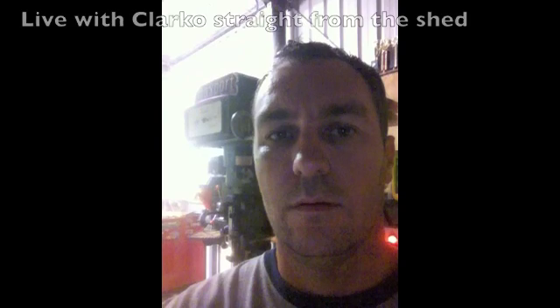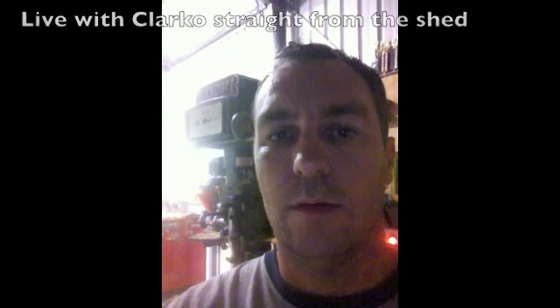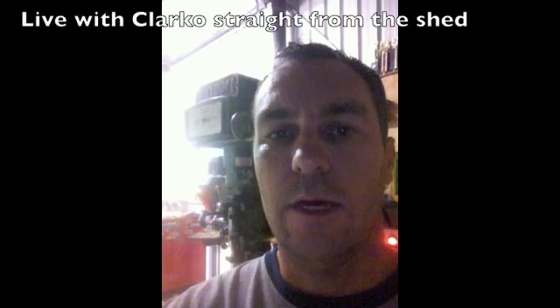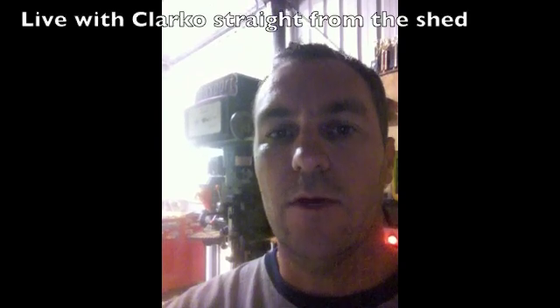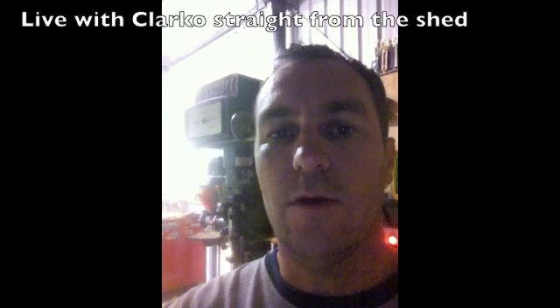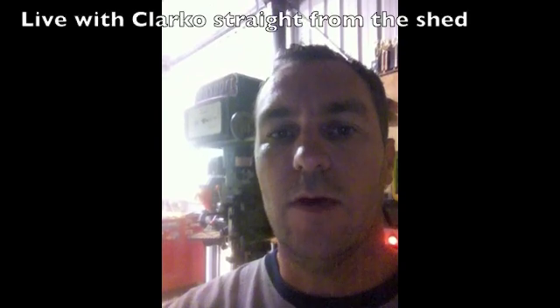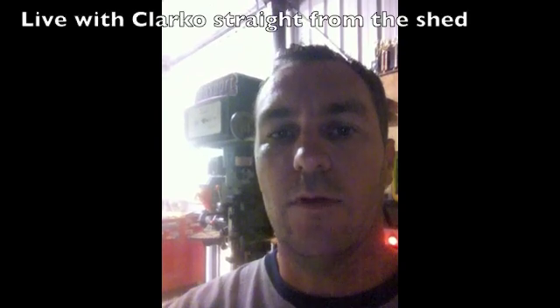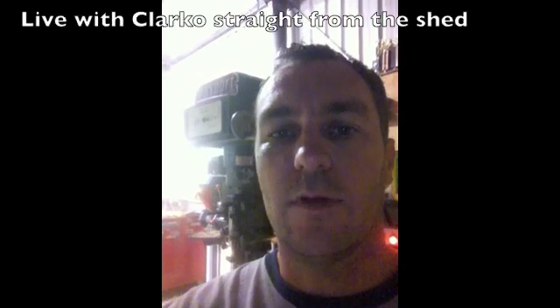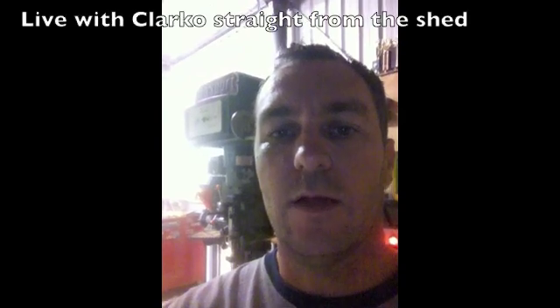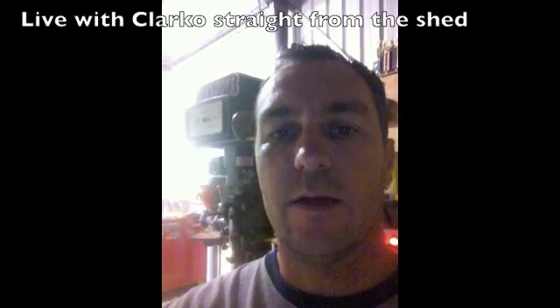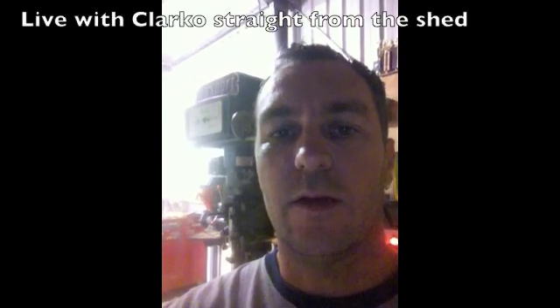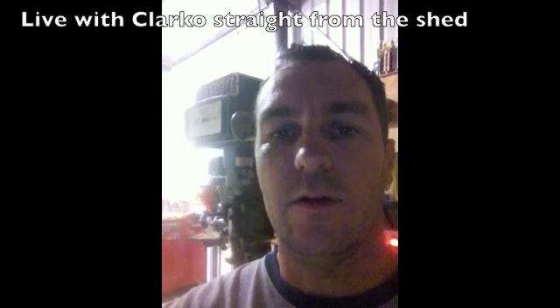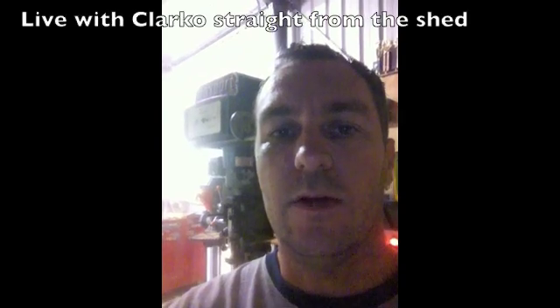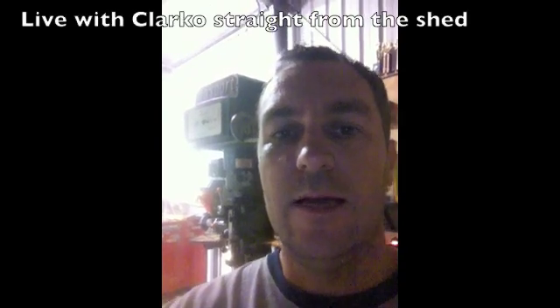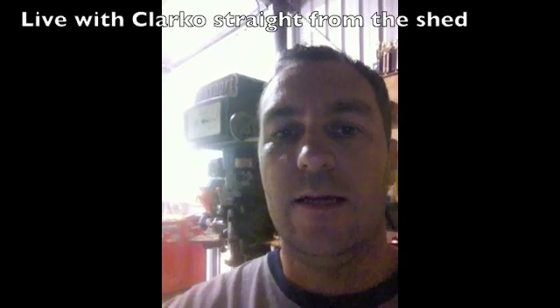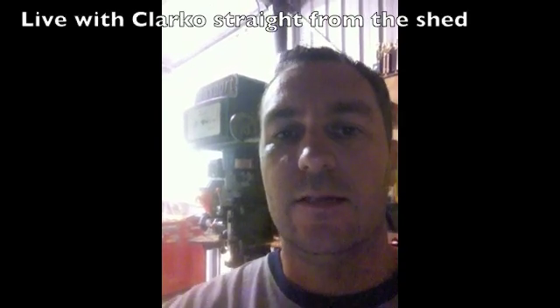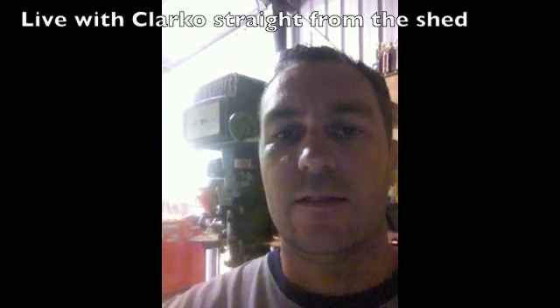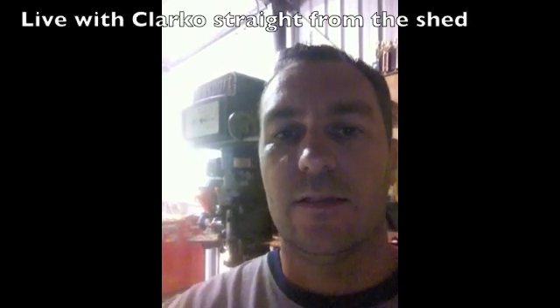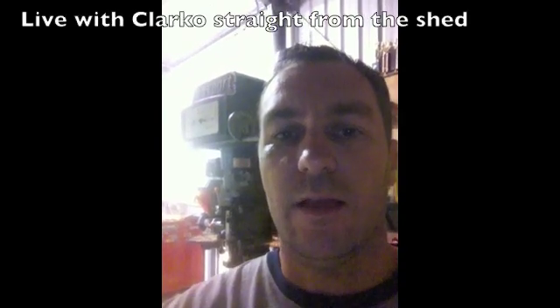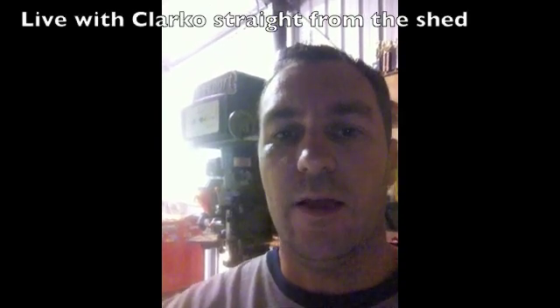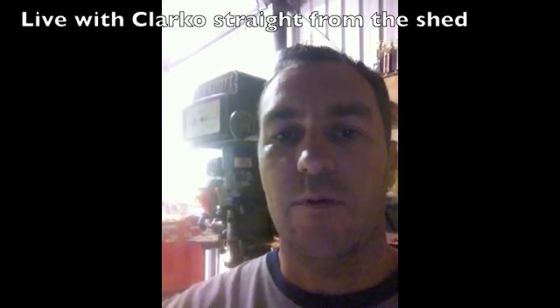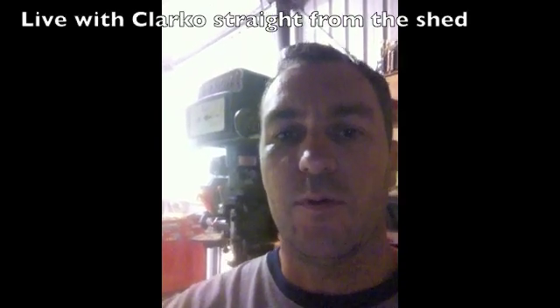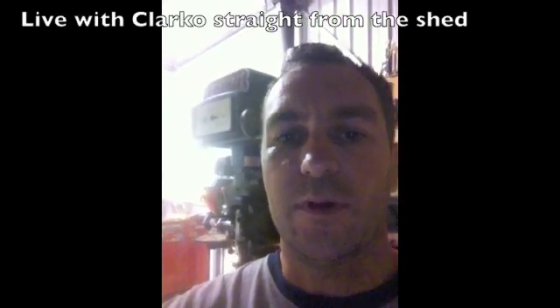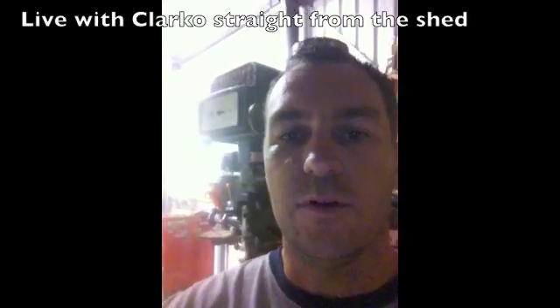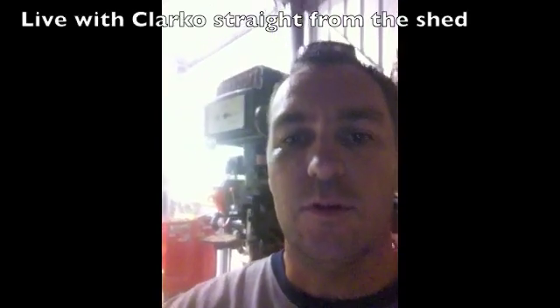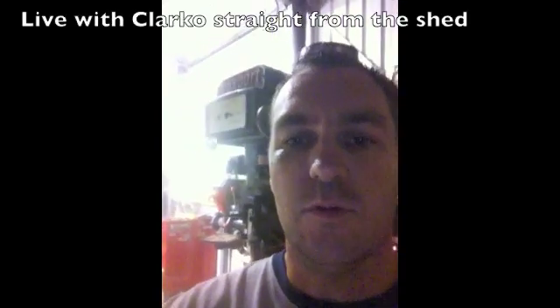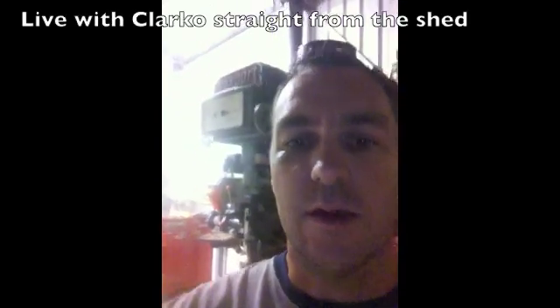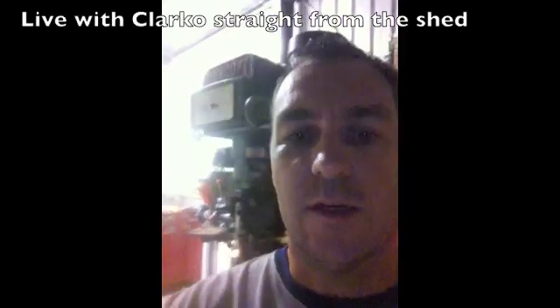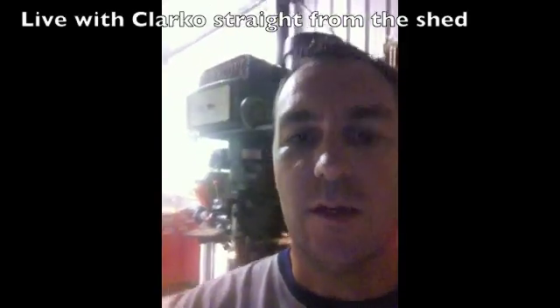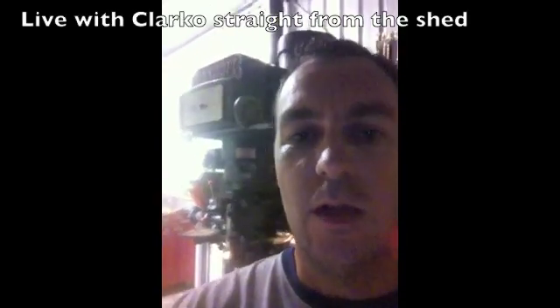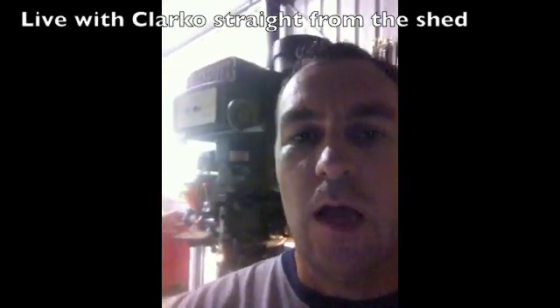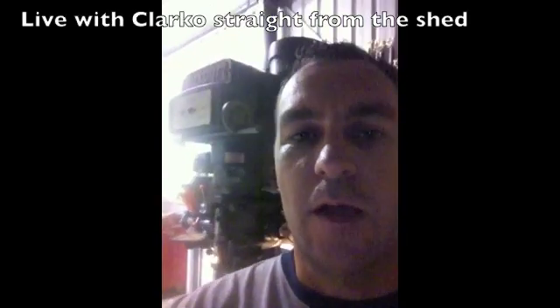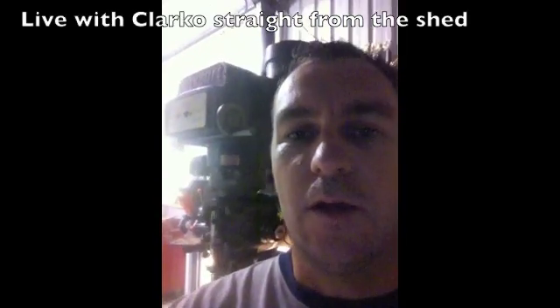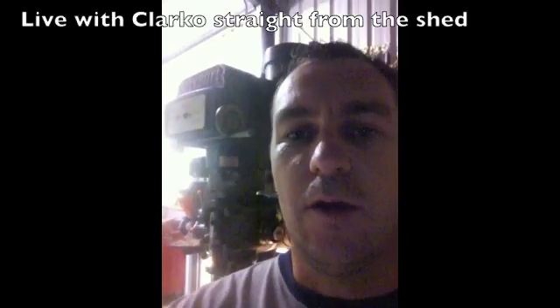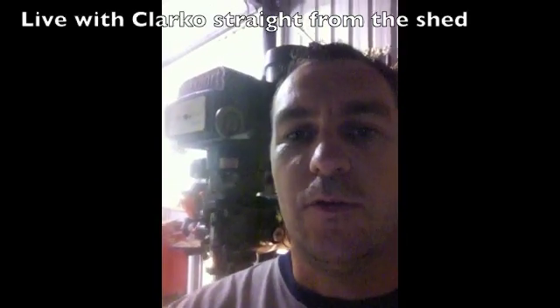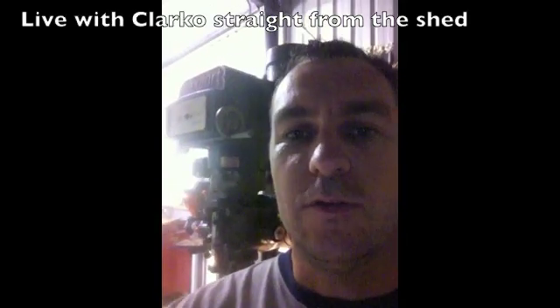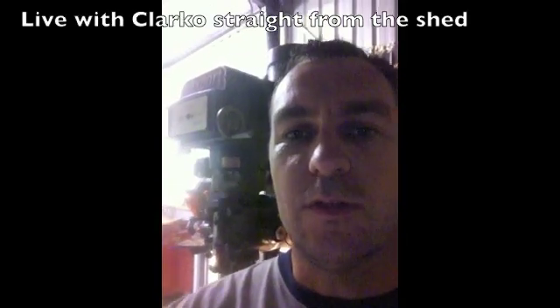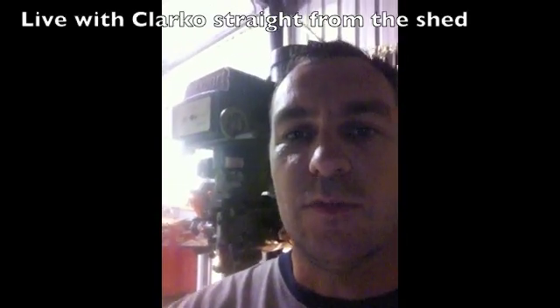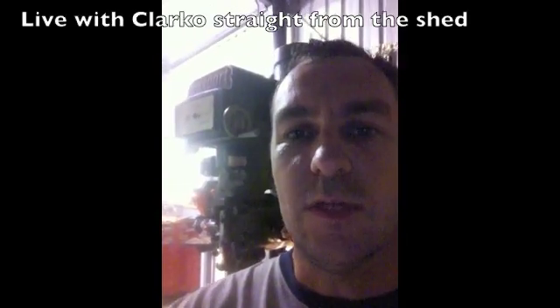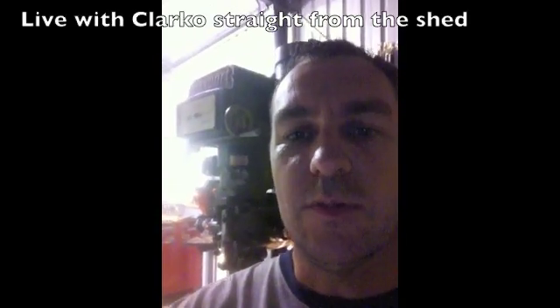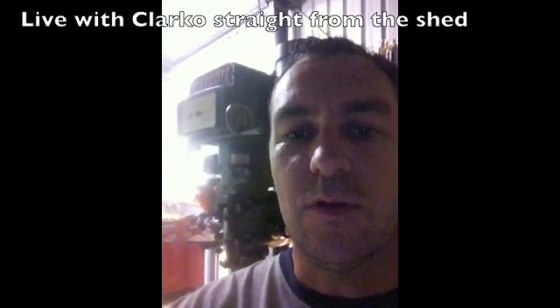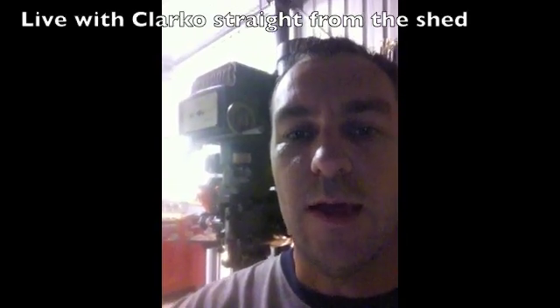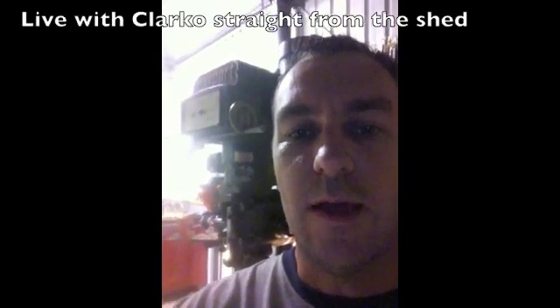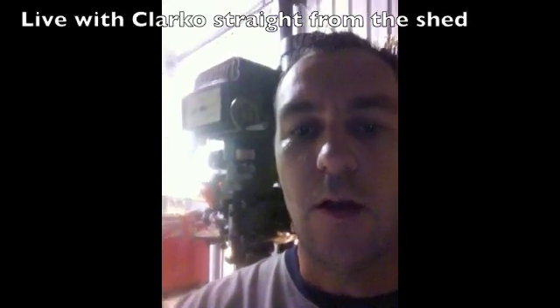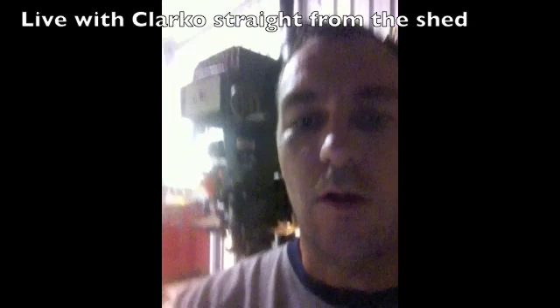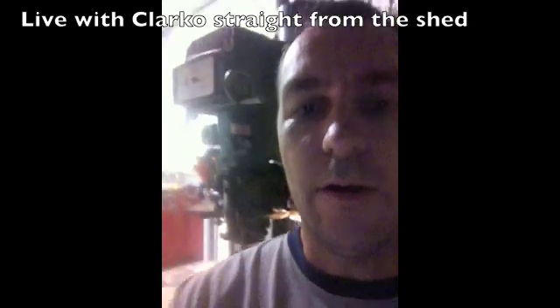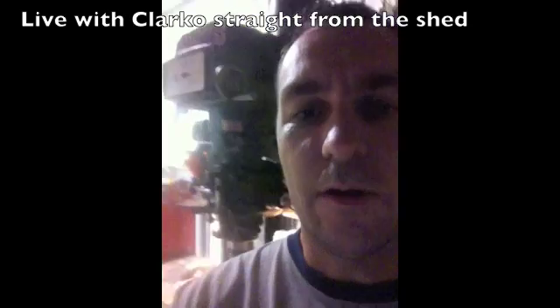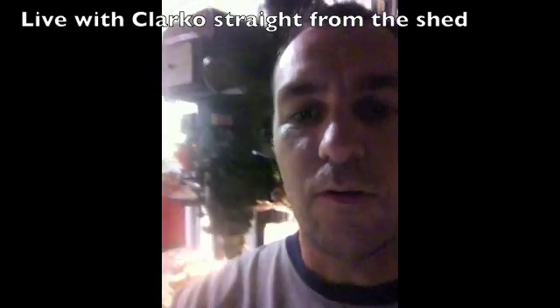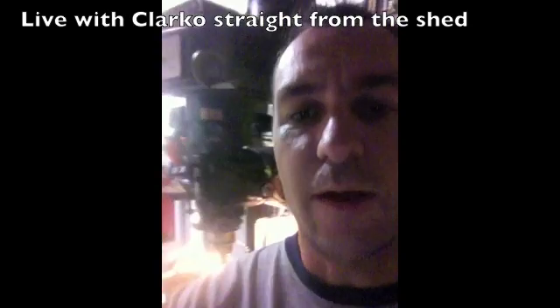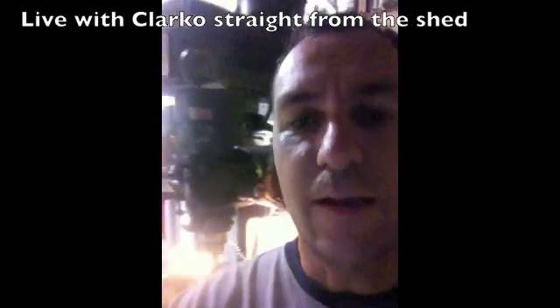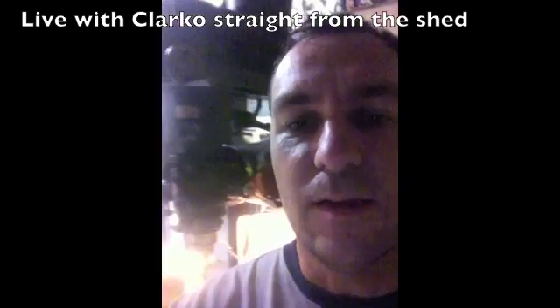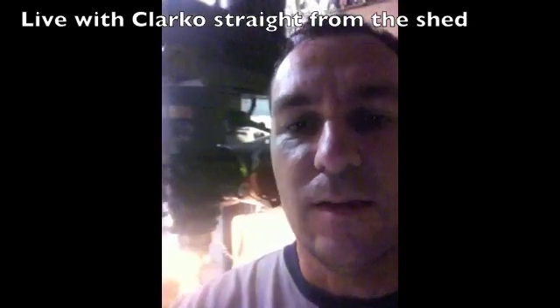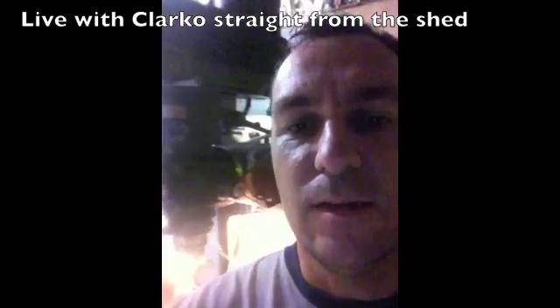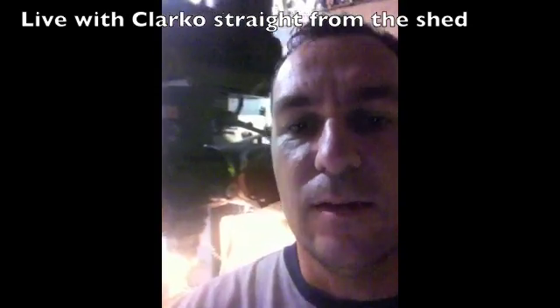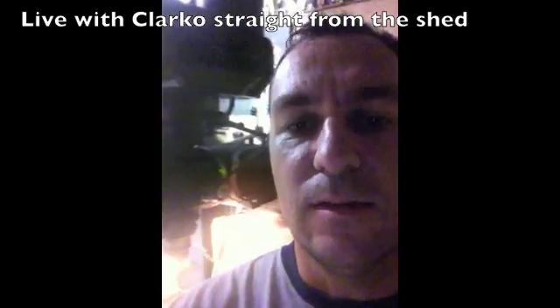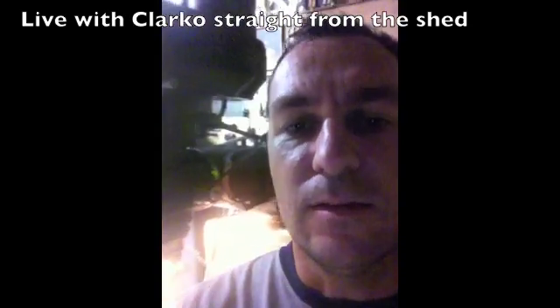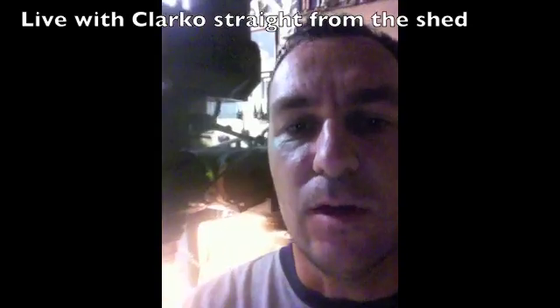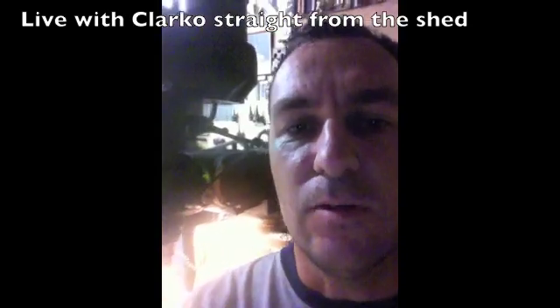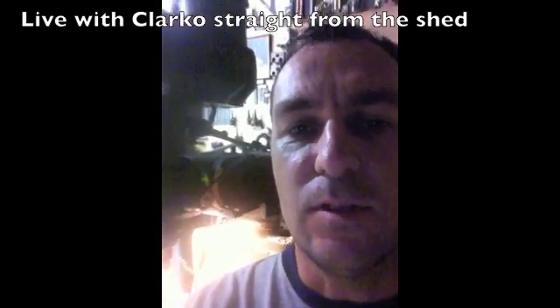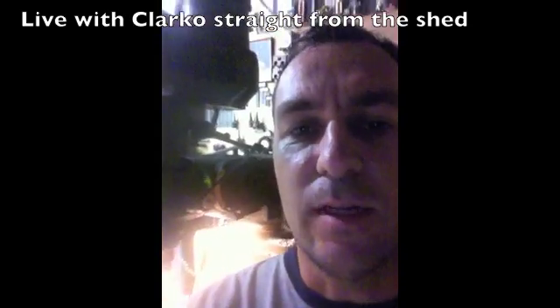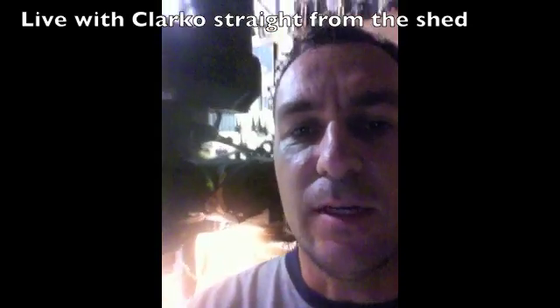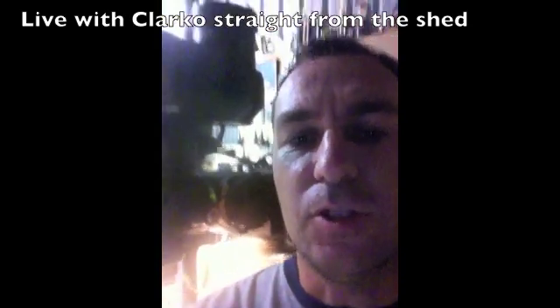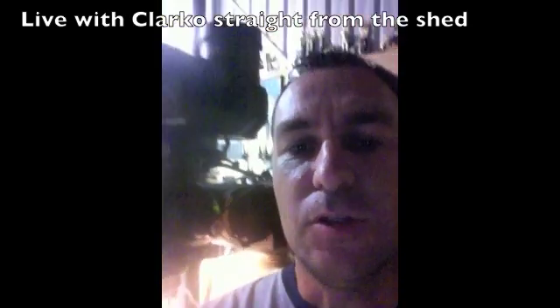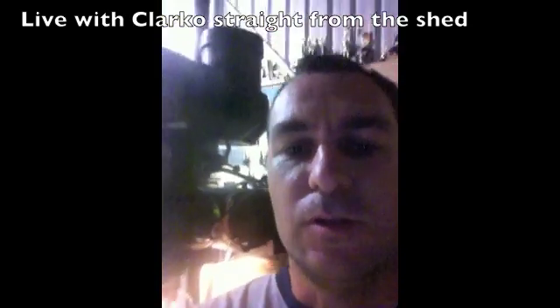Hey, you're here with Kaiko. Today what we're going to do, we're going to go through some steps on how to lighten a crank. So stay tuned.